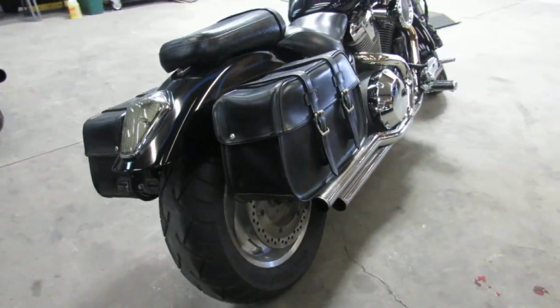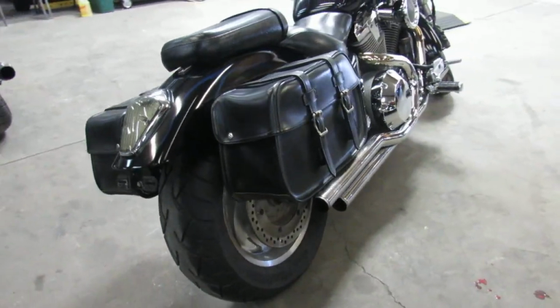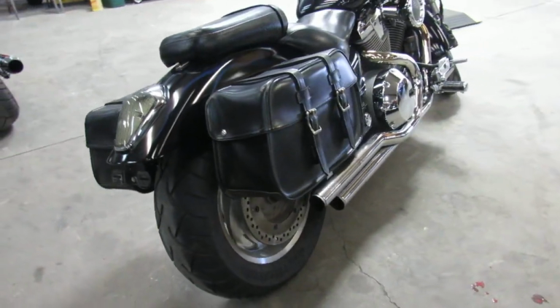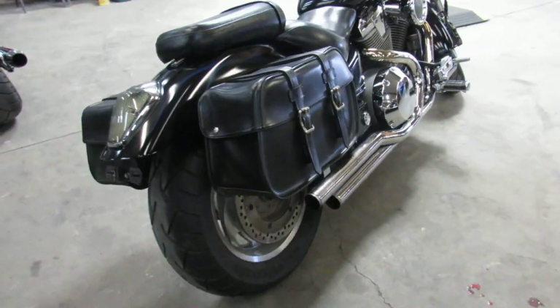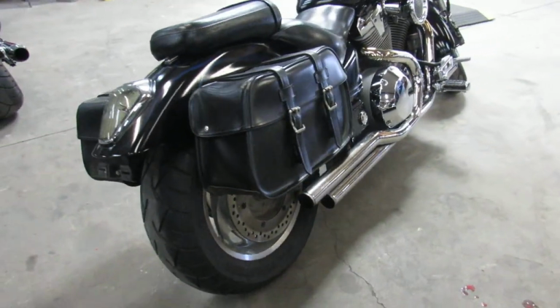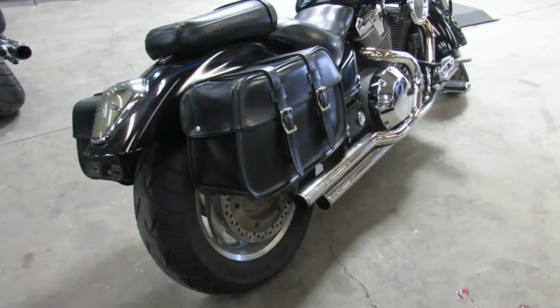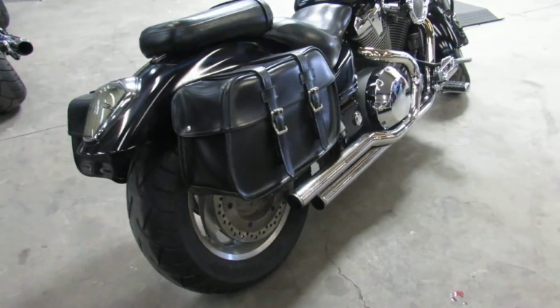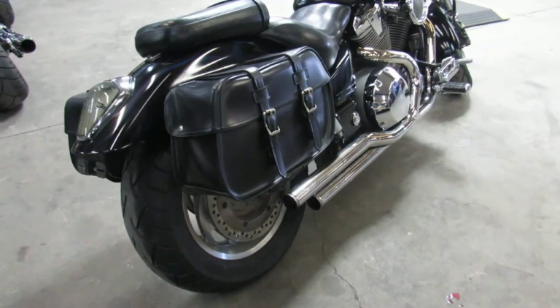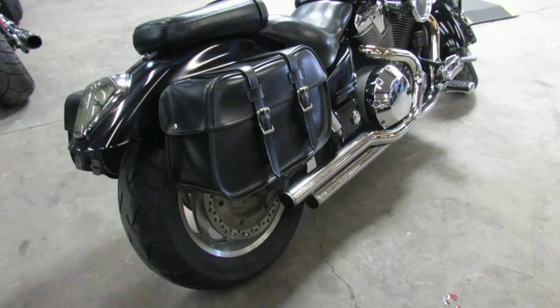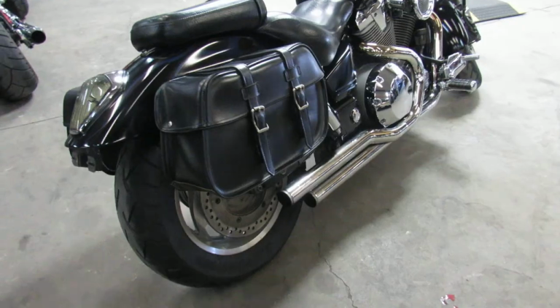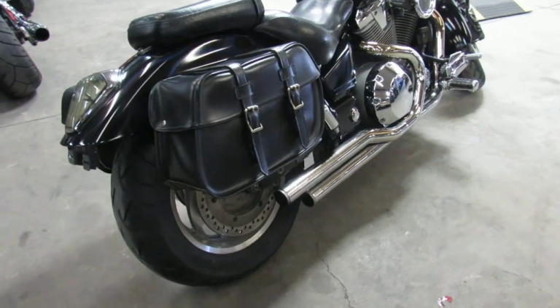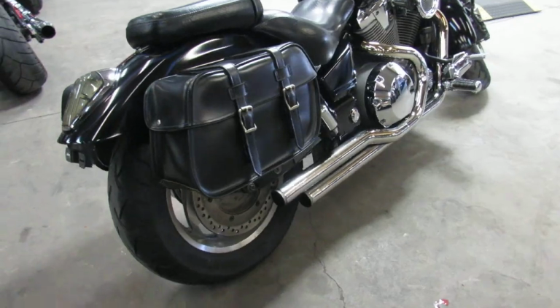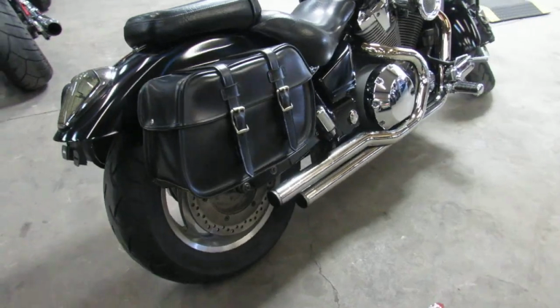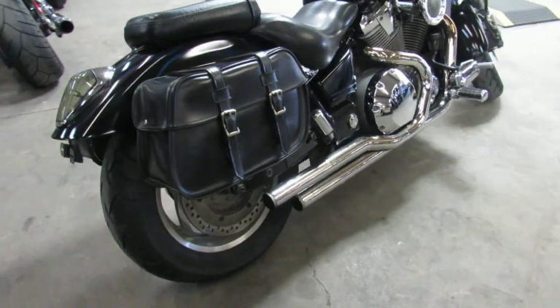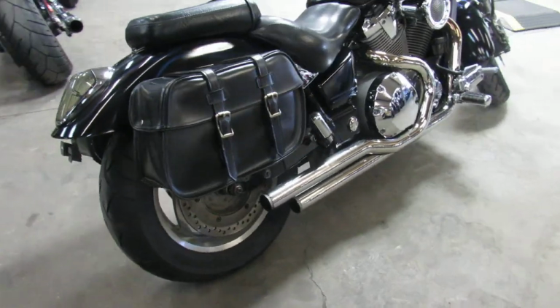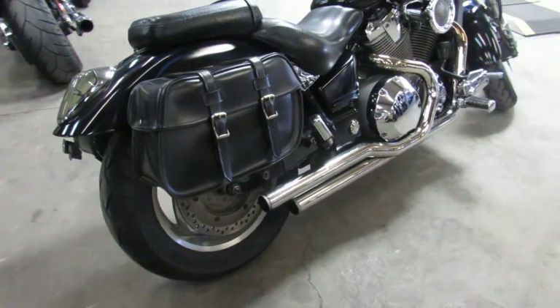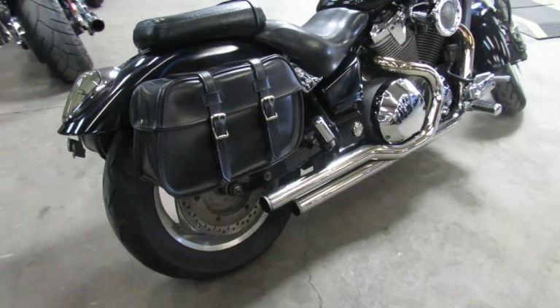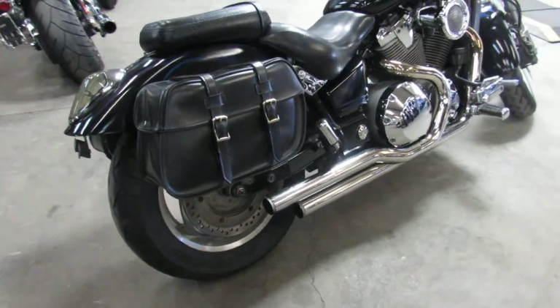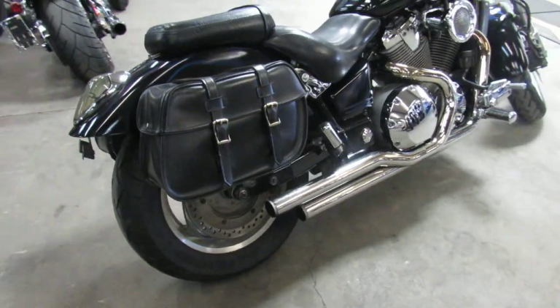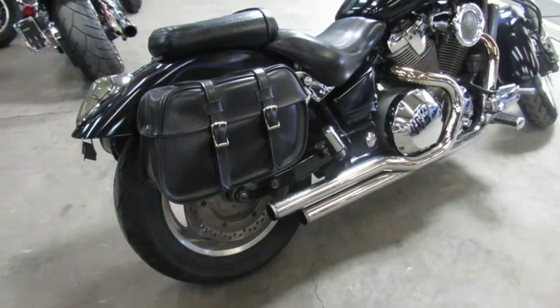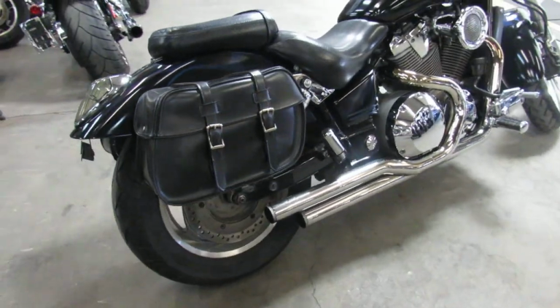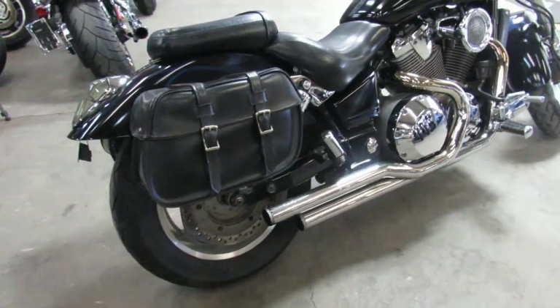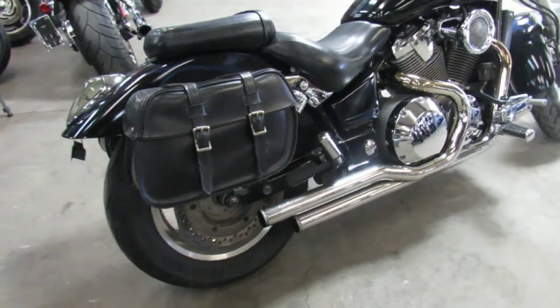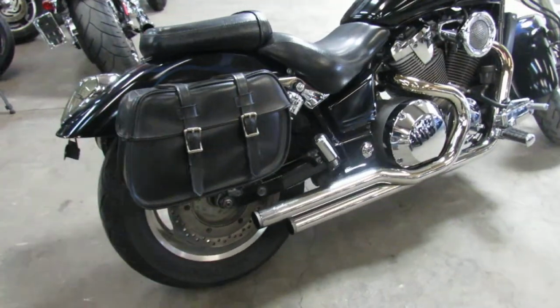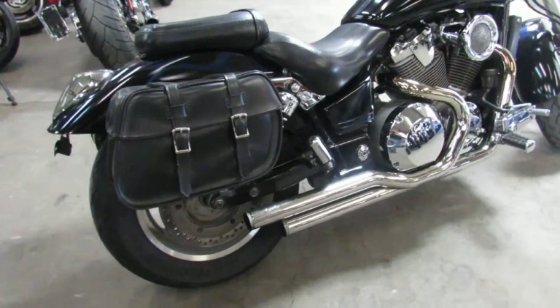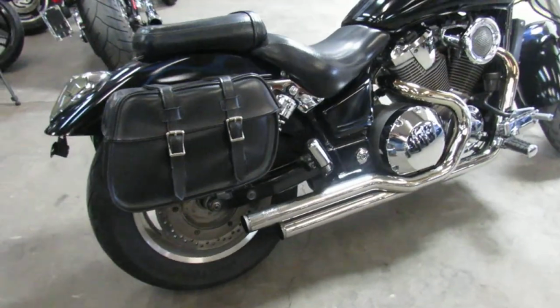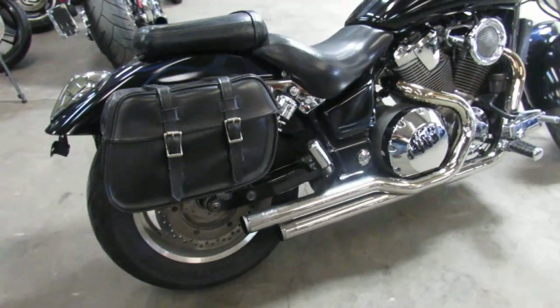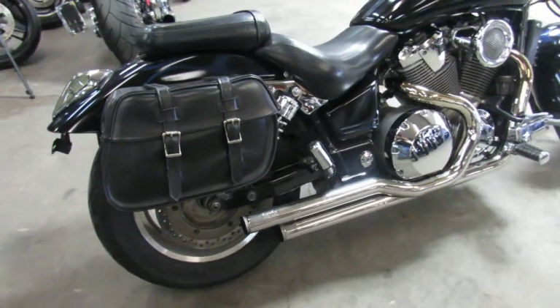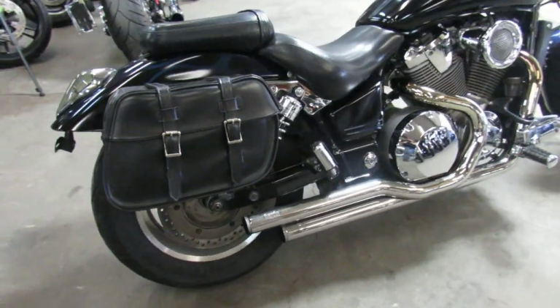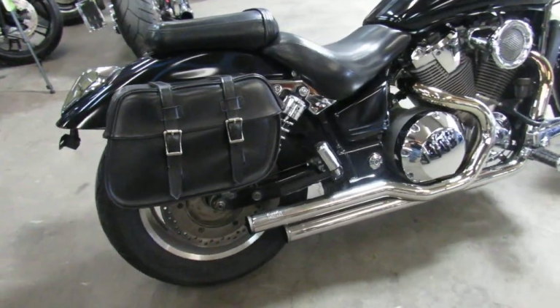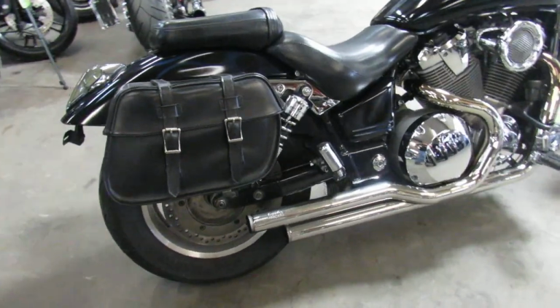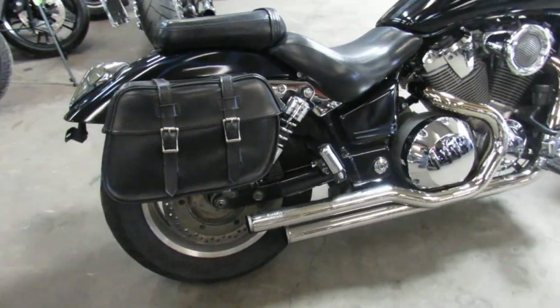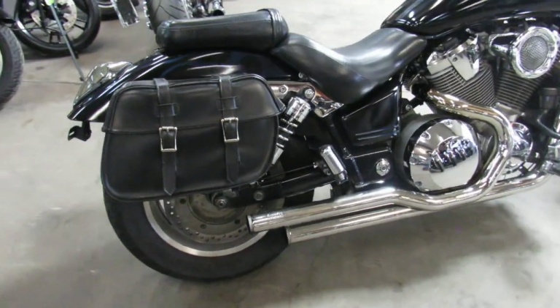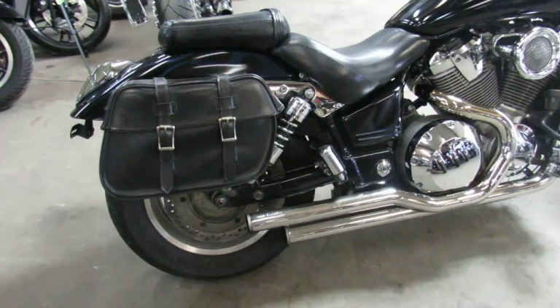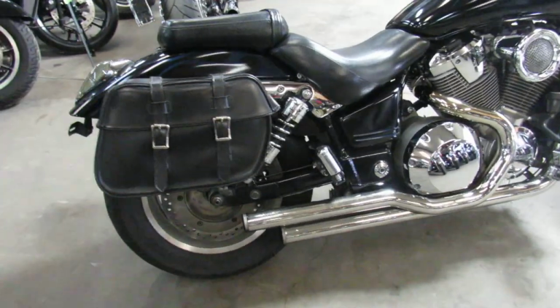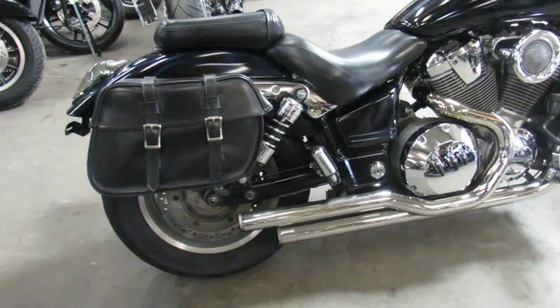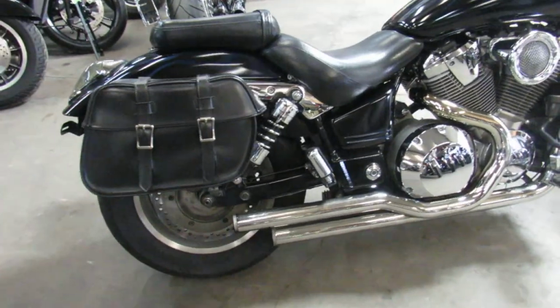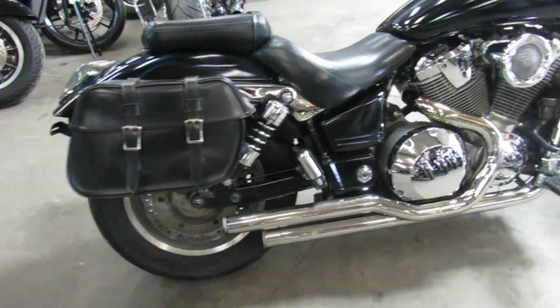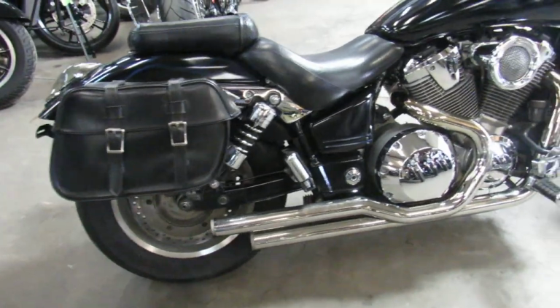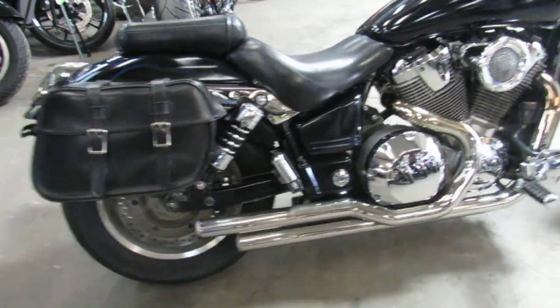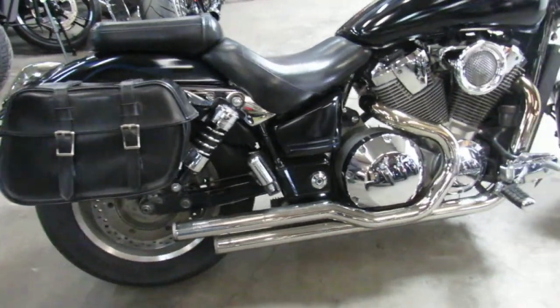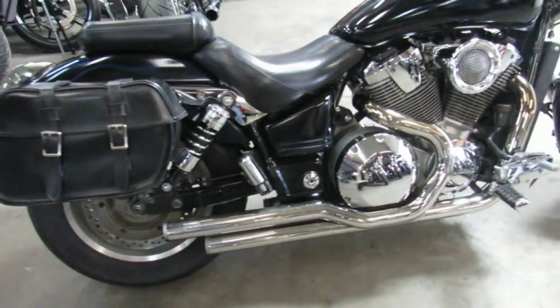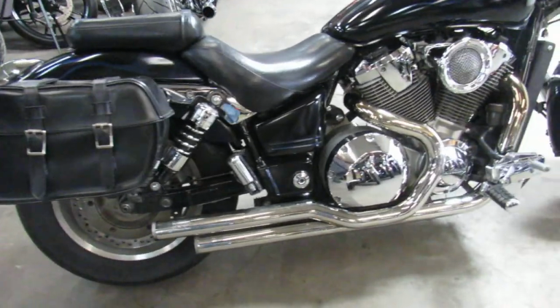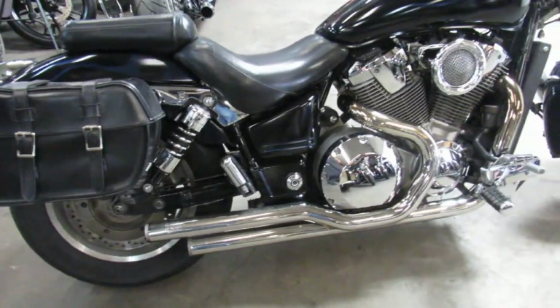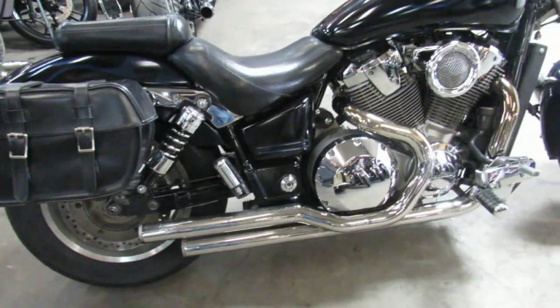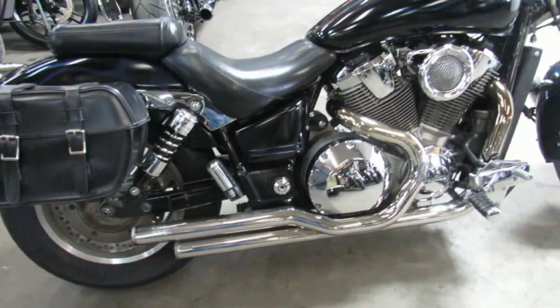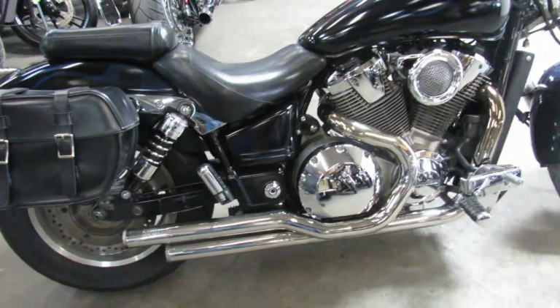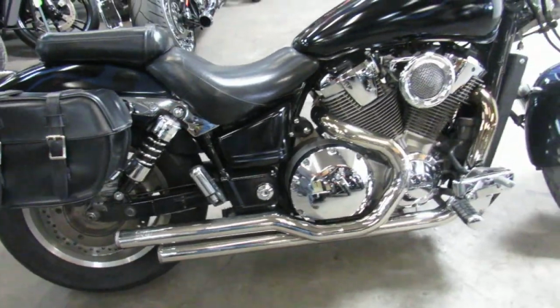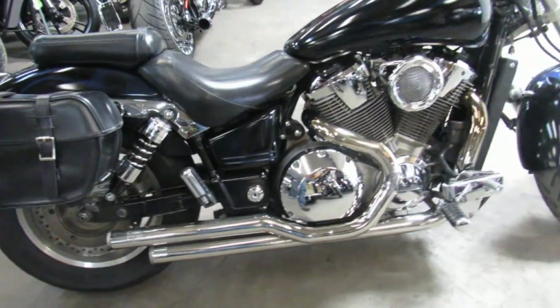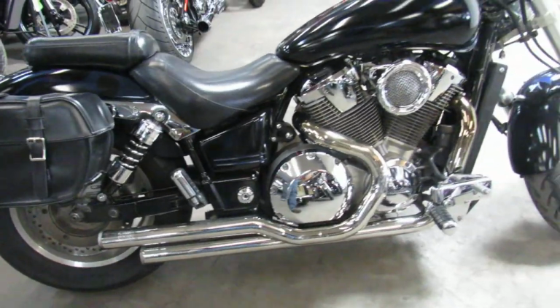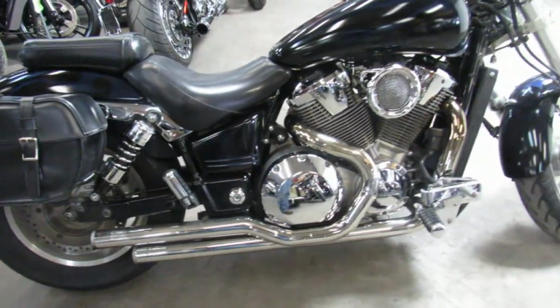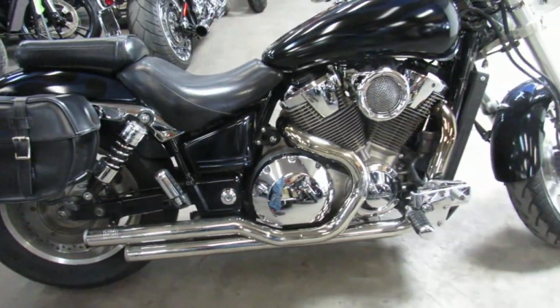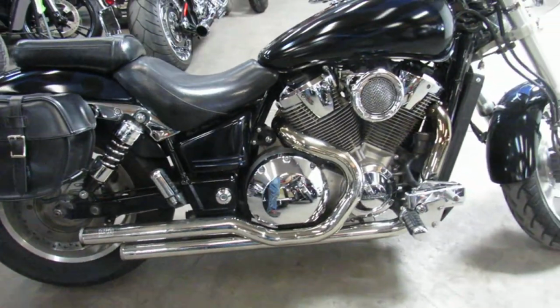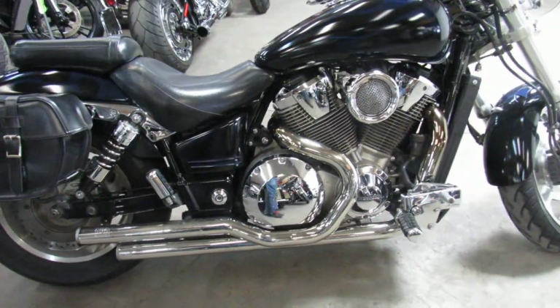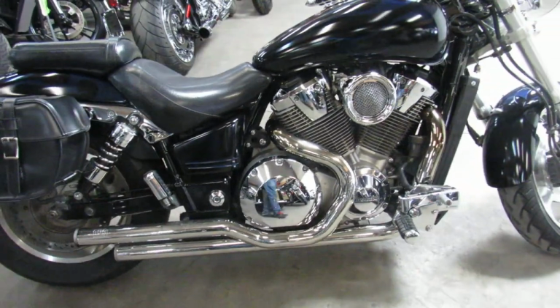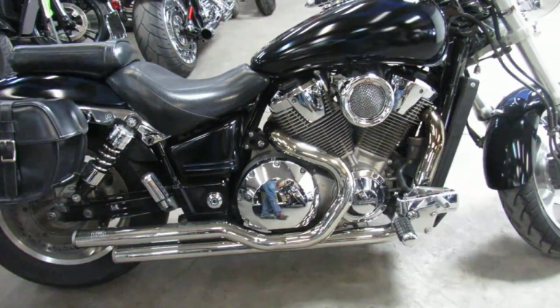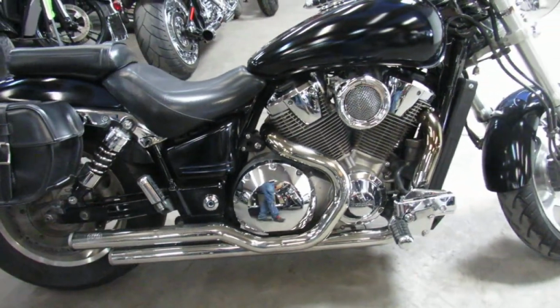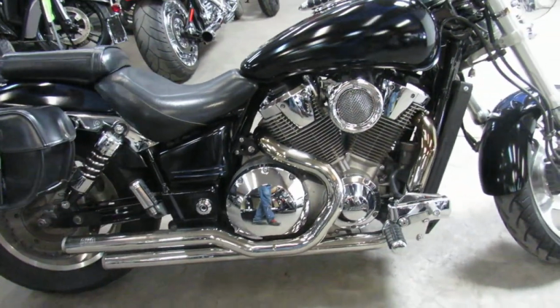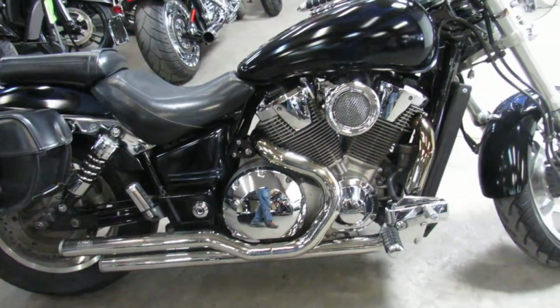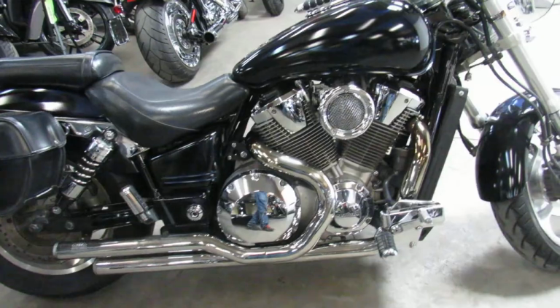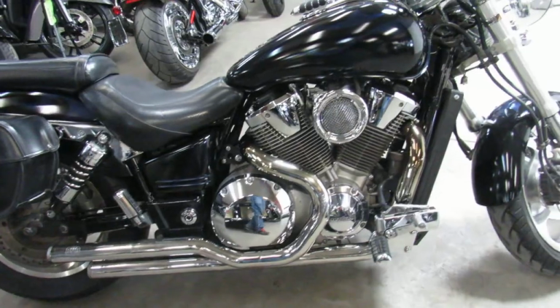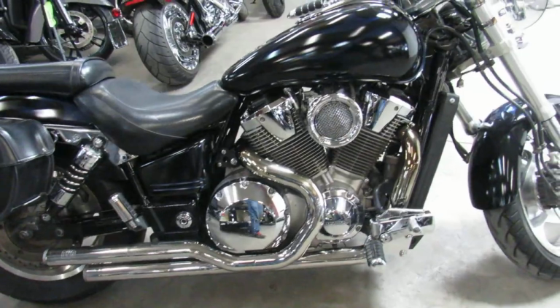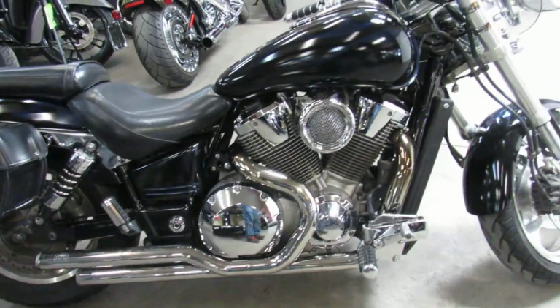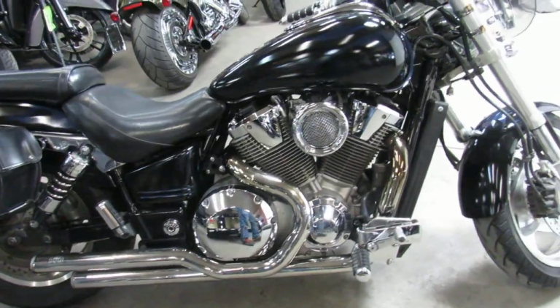Just serviced here at the factory authorized Honda dealership, all the fluids have been changed, it's ready for the road — bike runs strong, needs nothing.